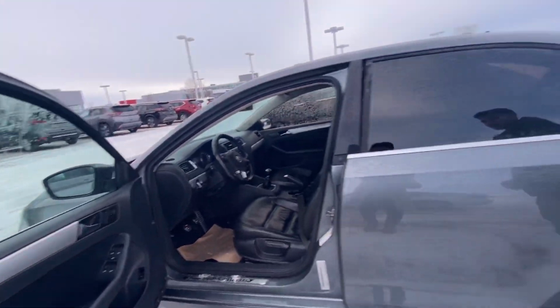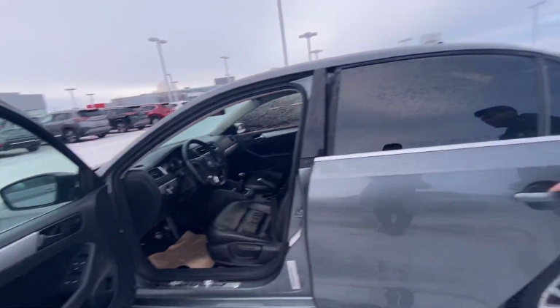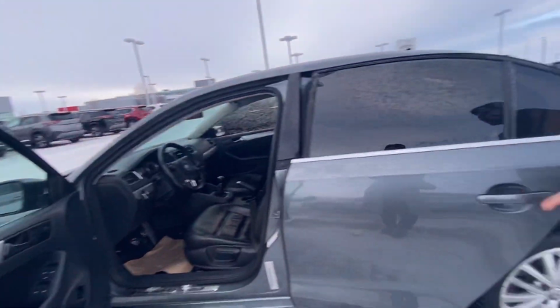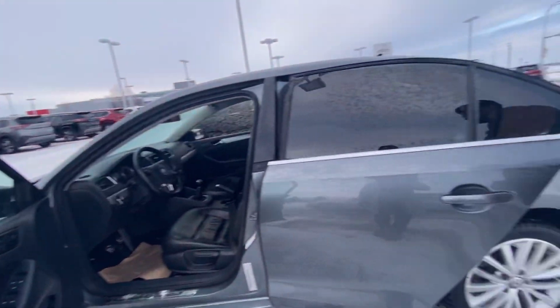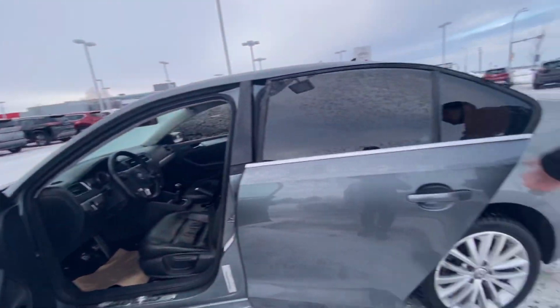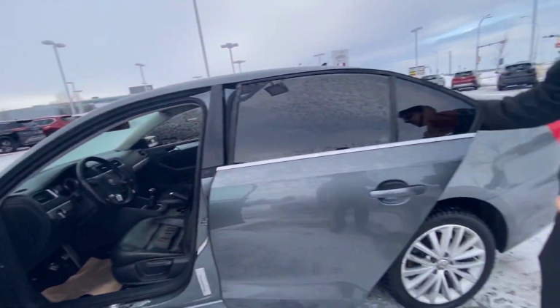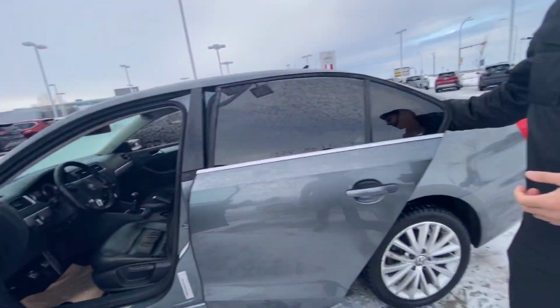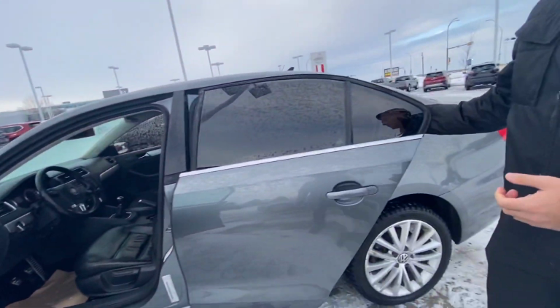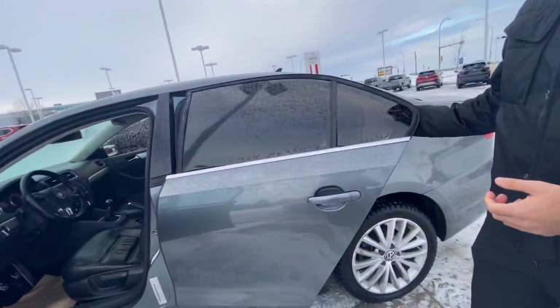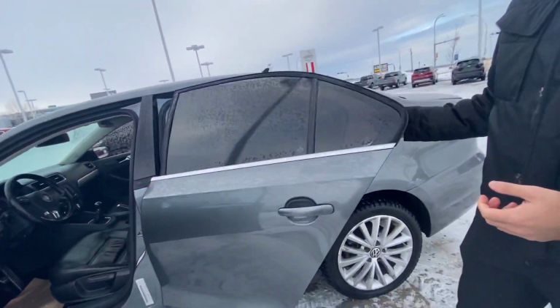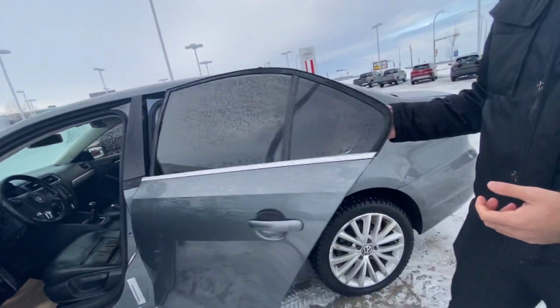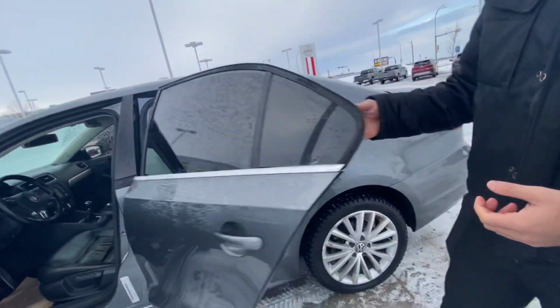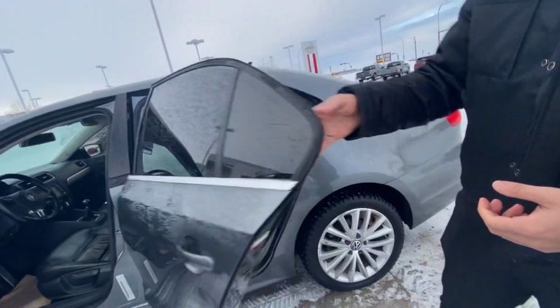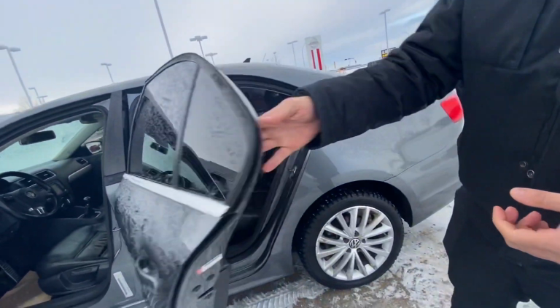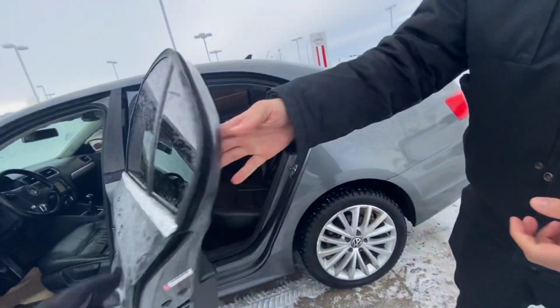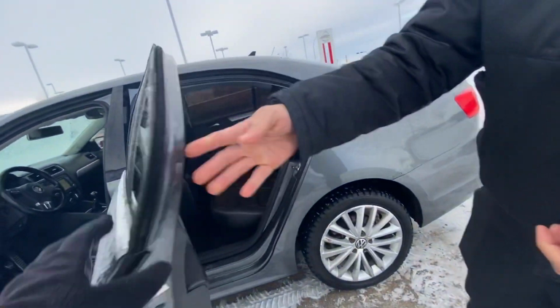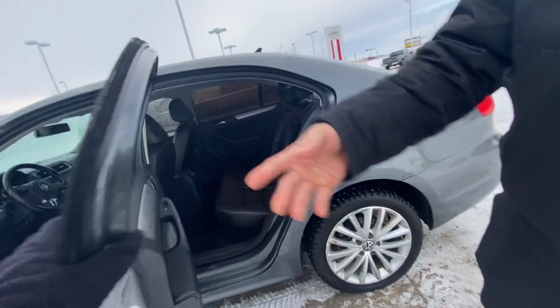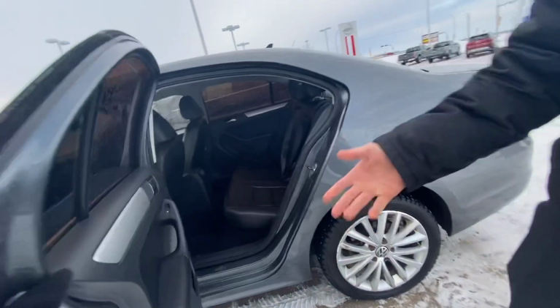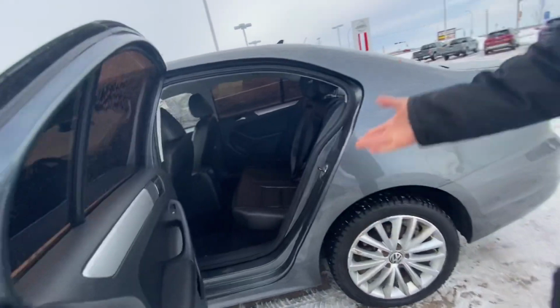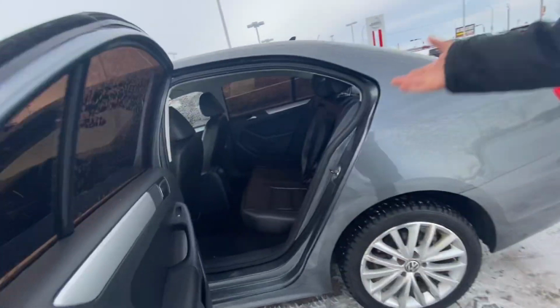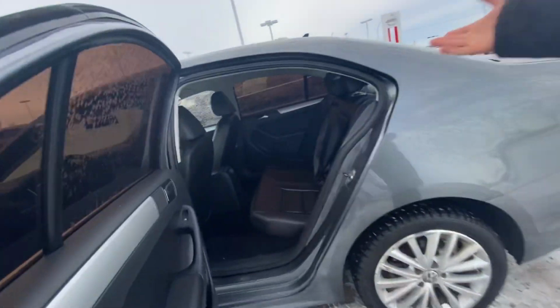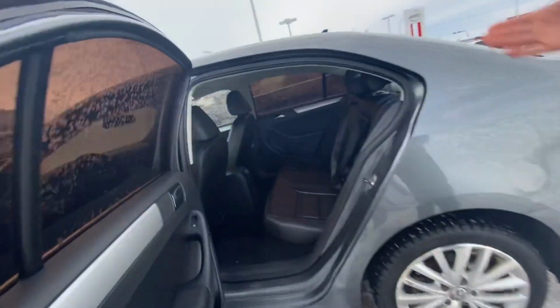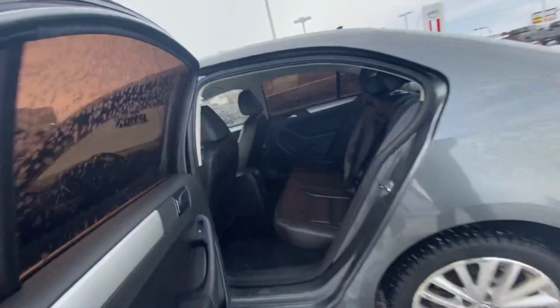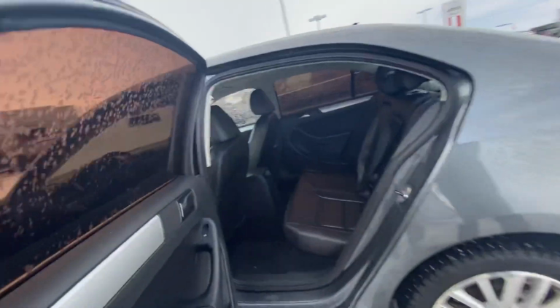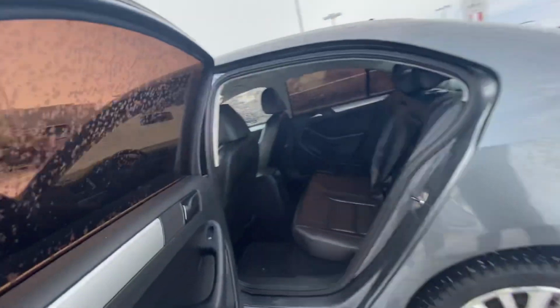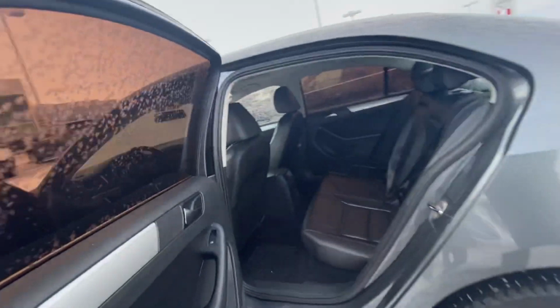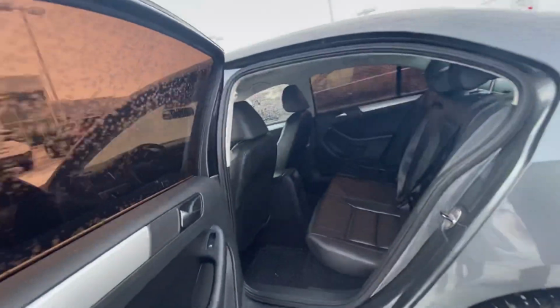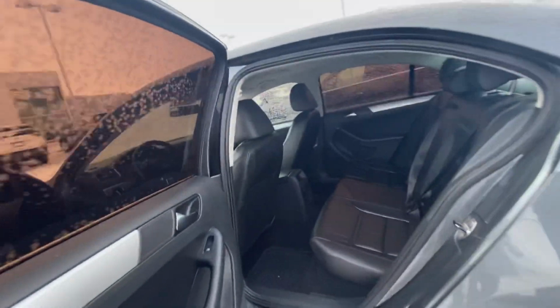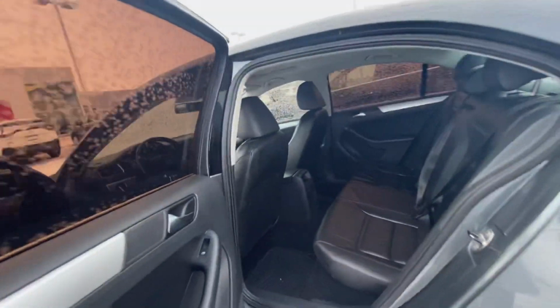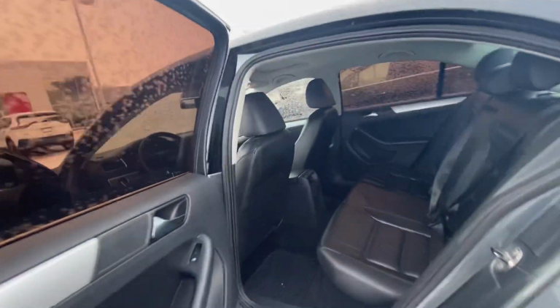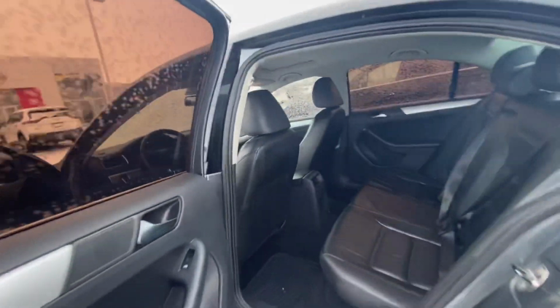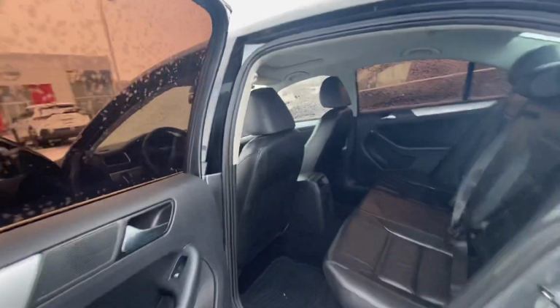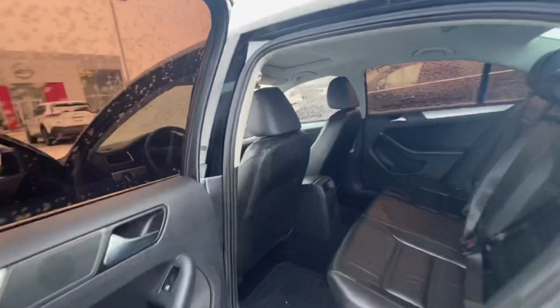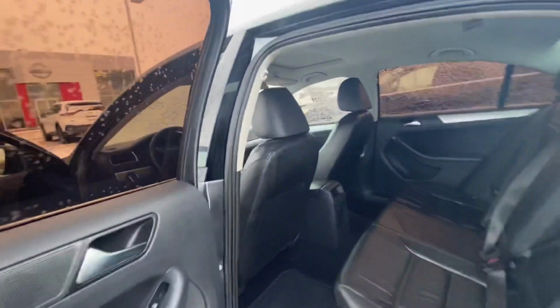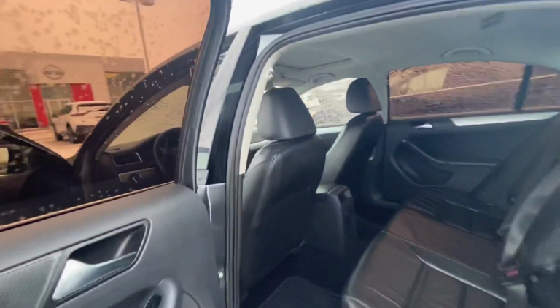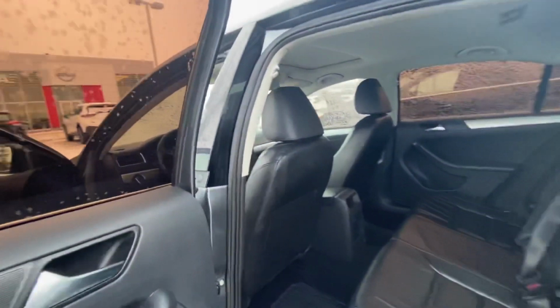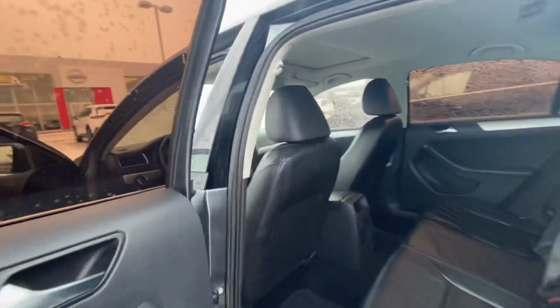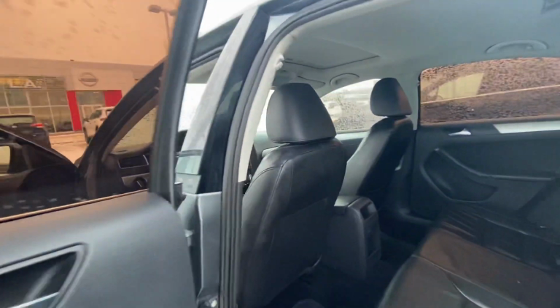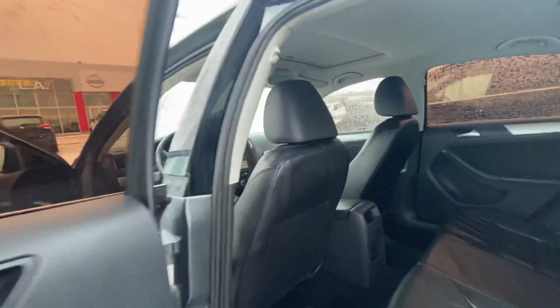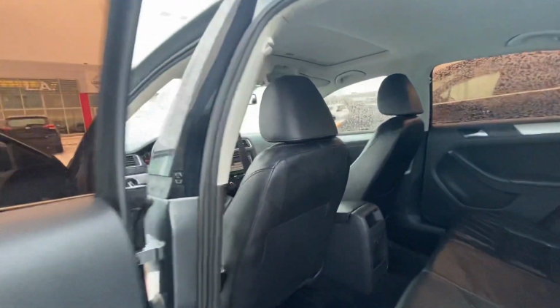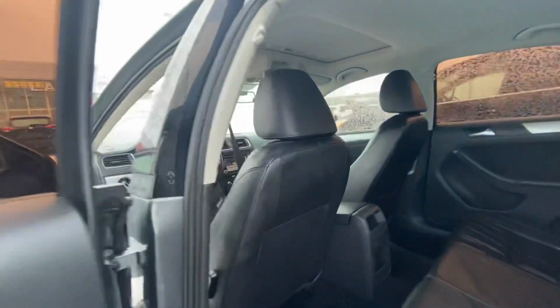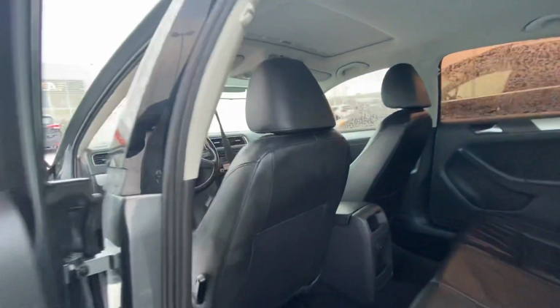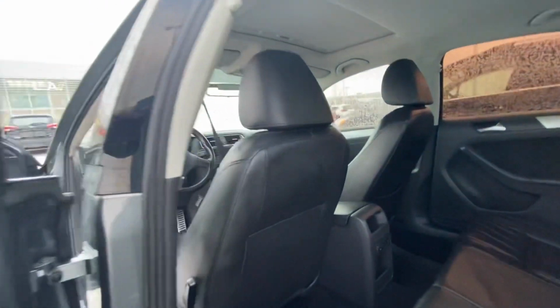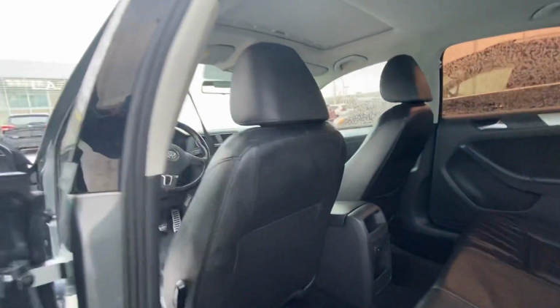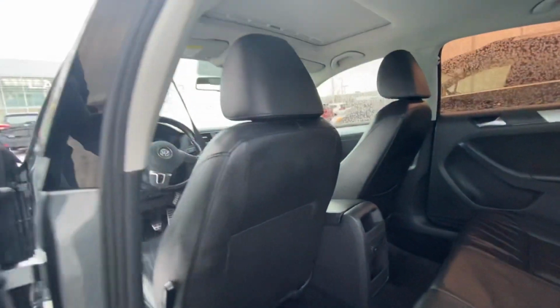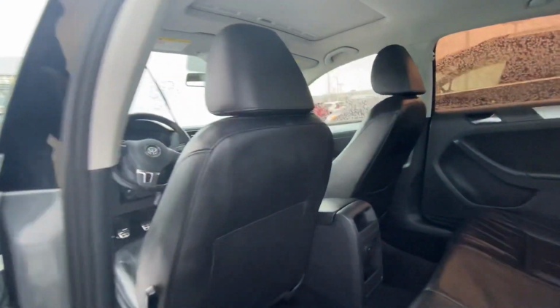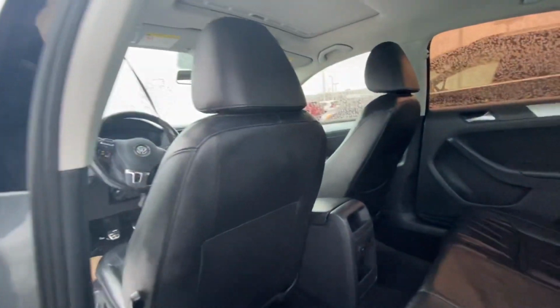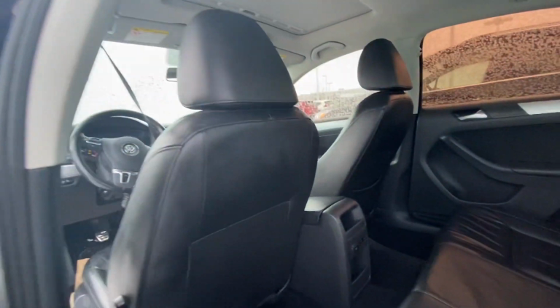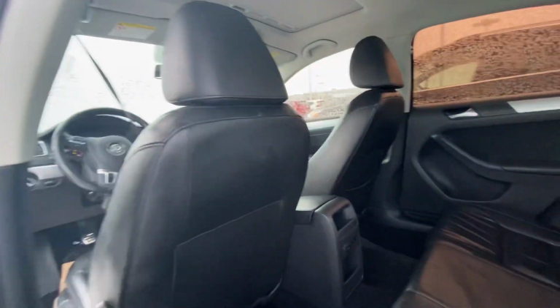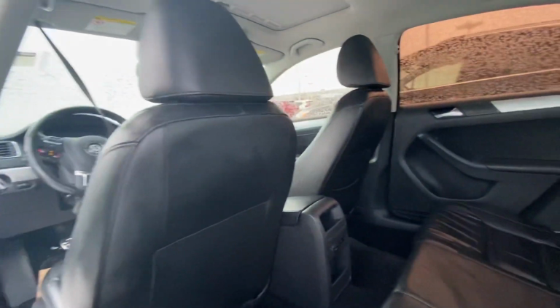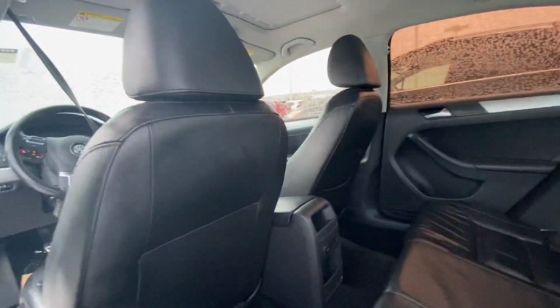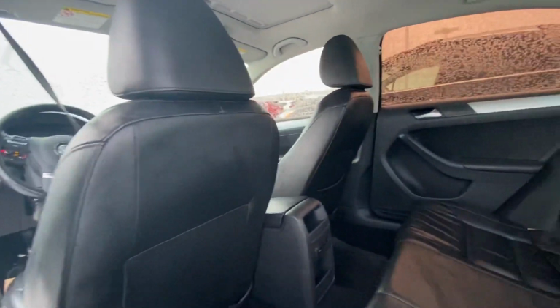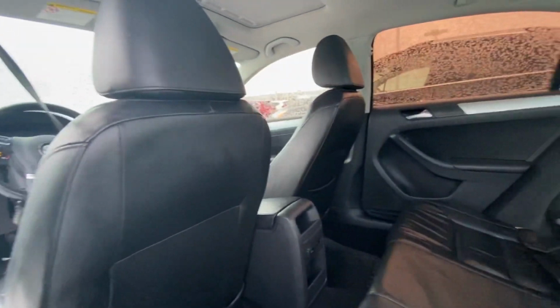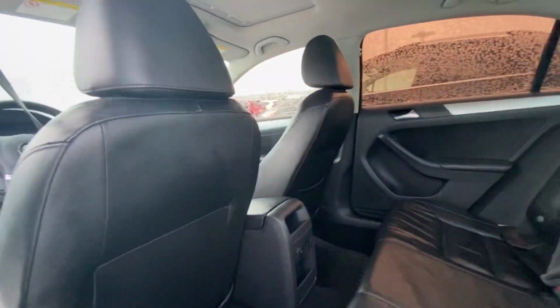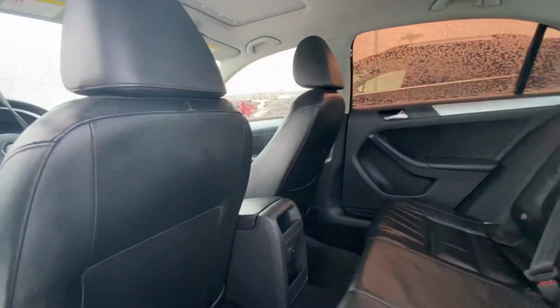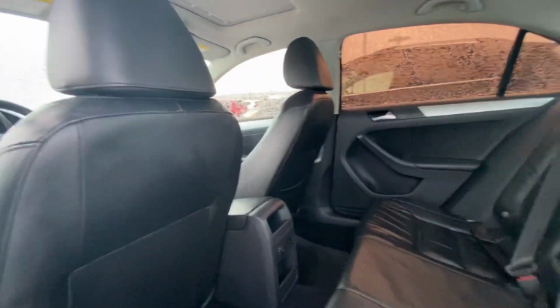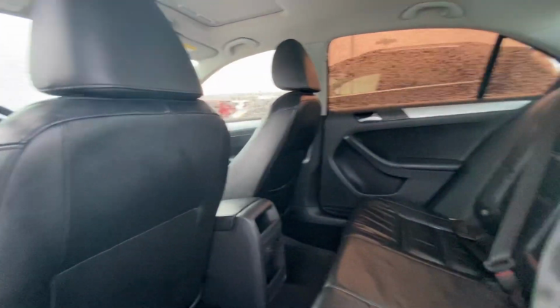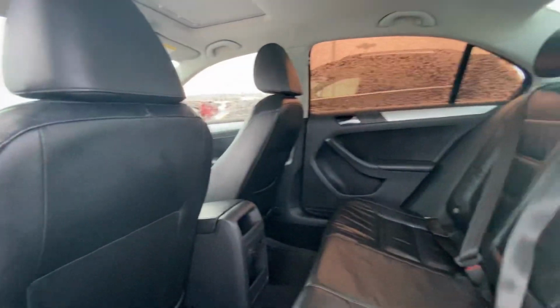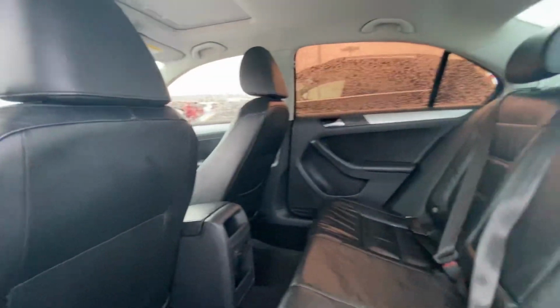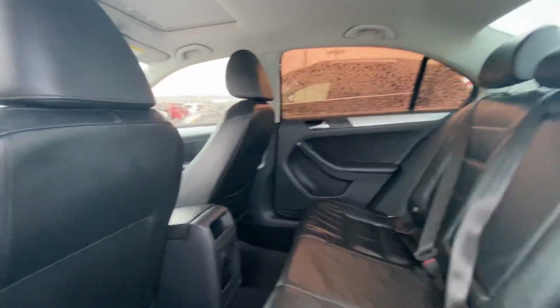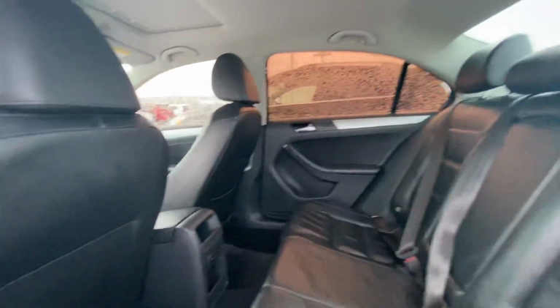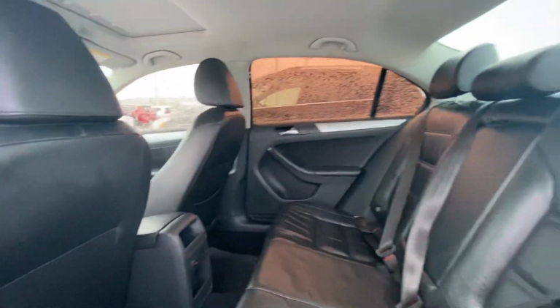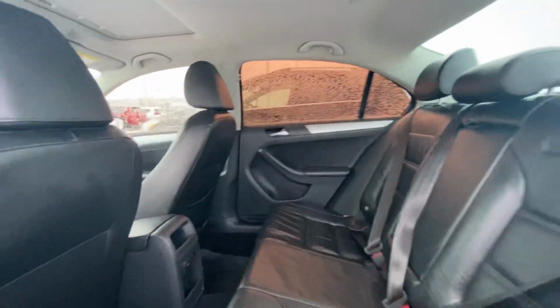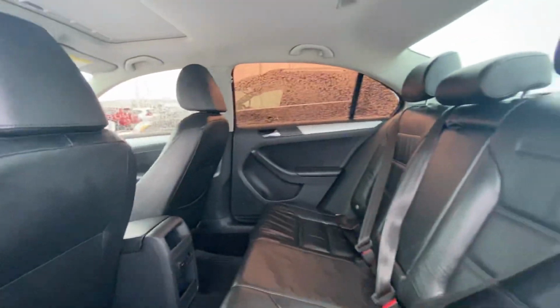Going to the back here, a lot of room for your passengers if you do have any, and you do get leather in the back as well.